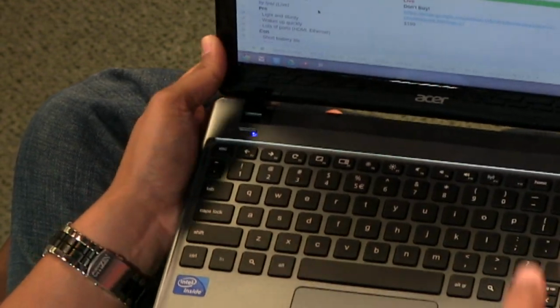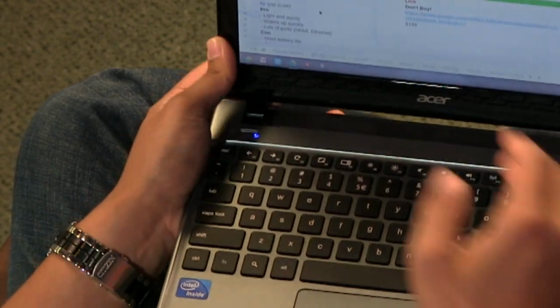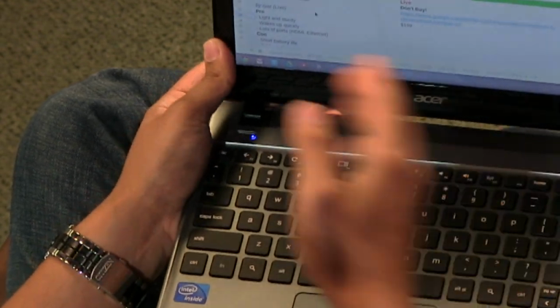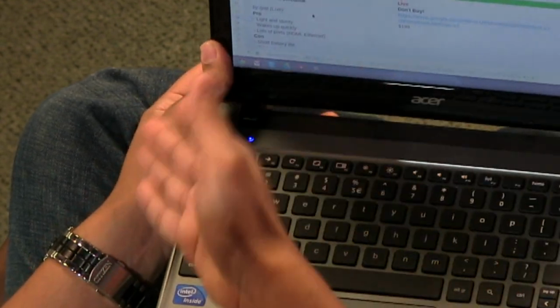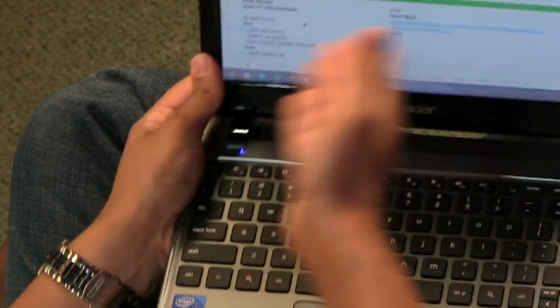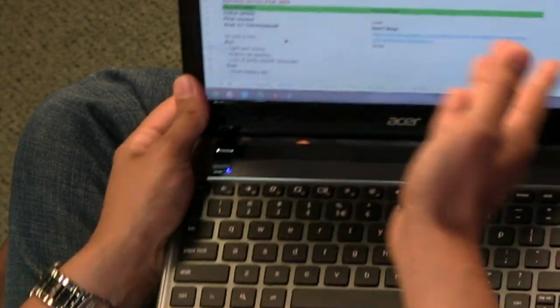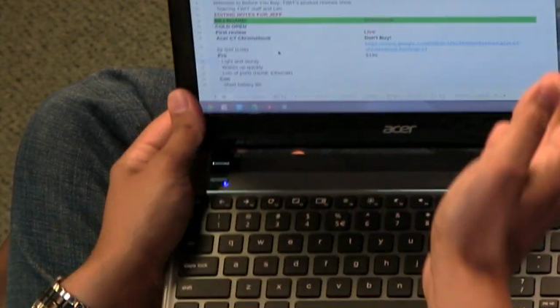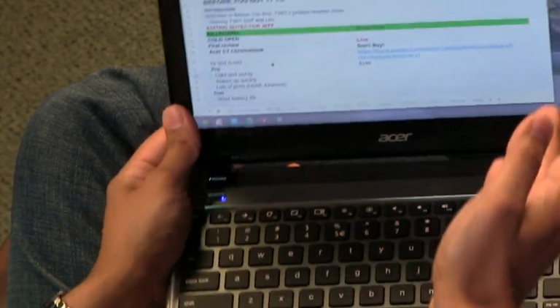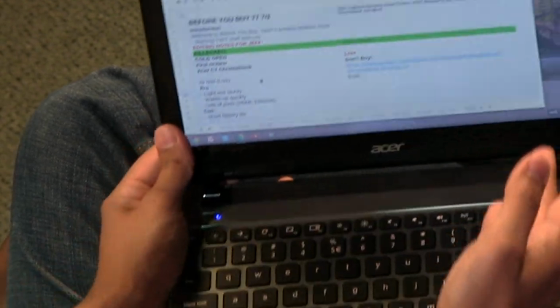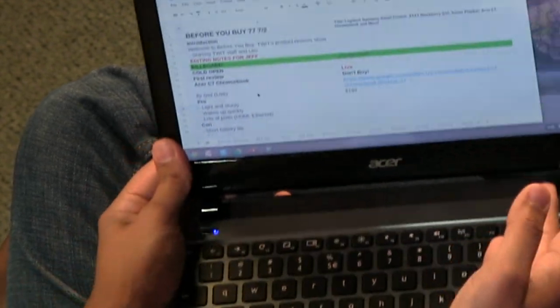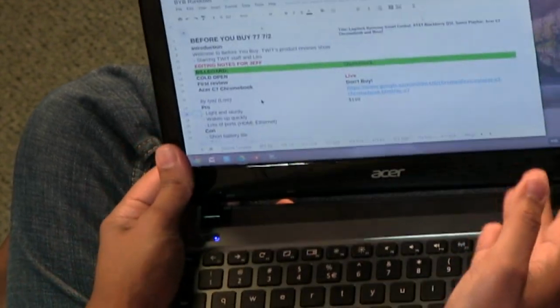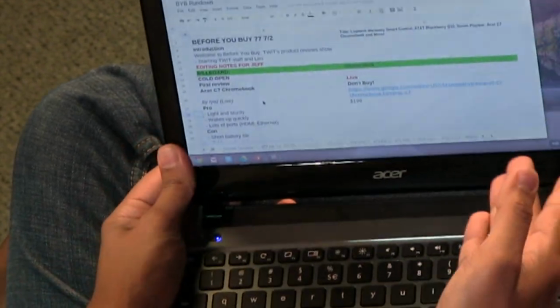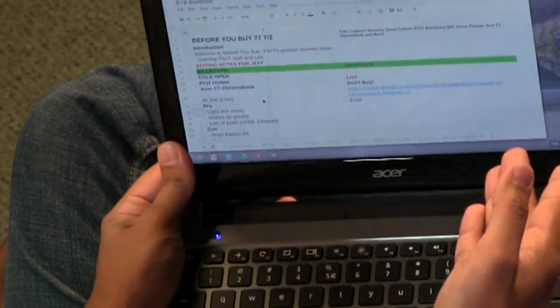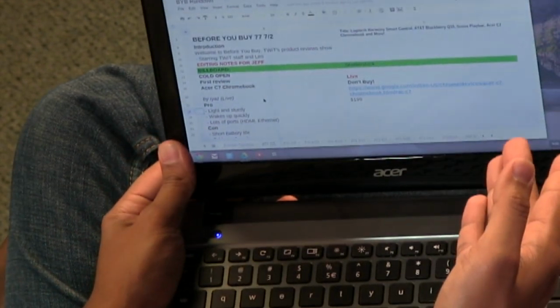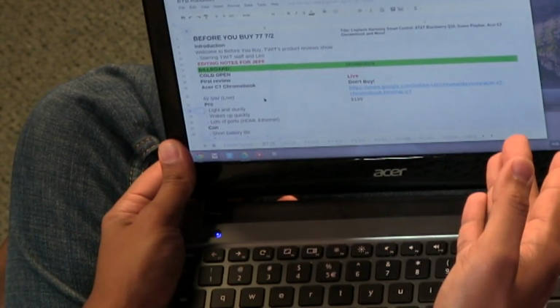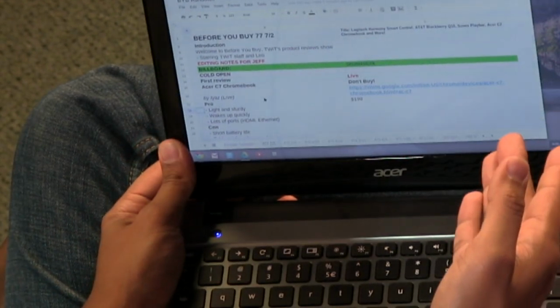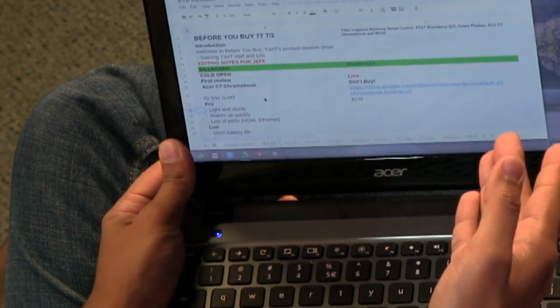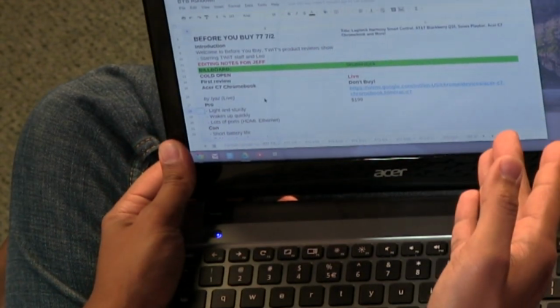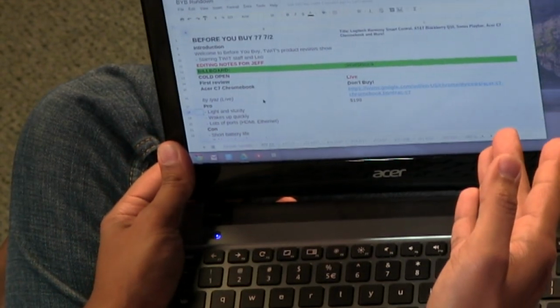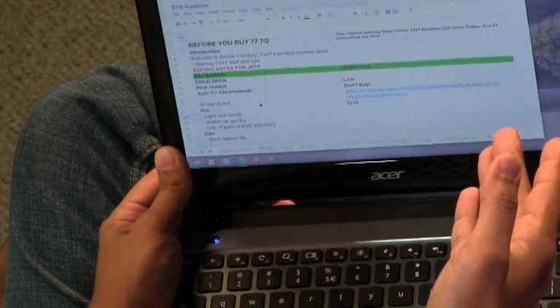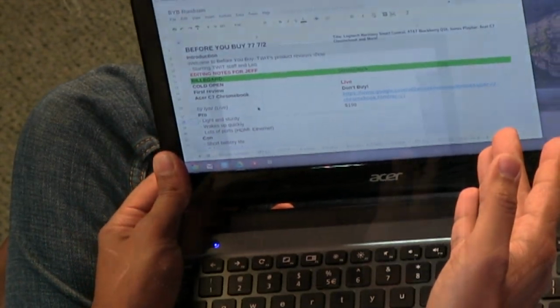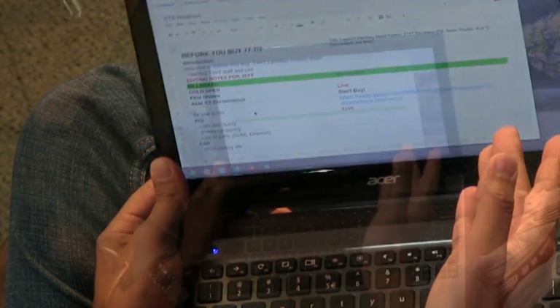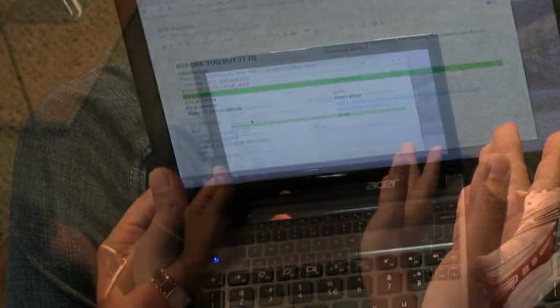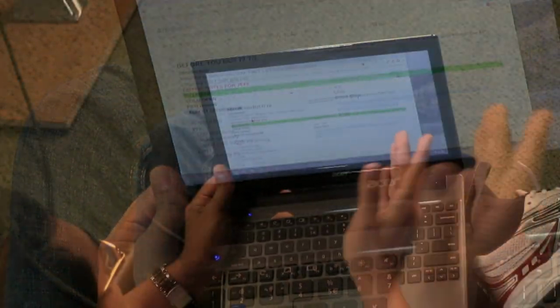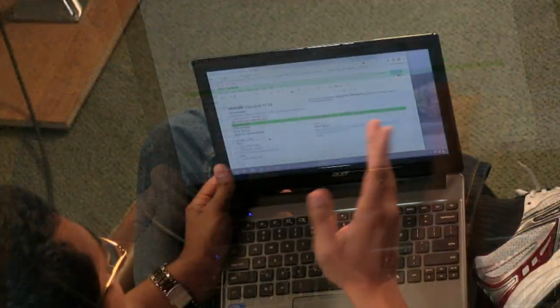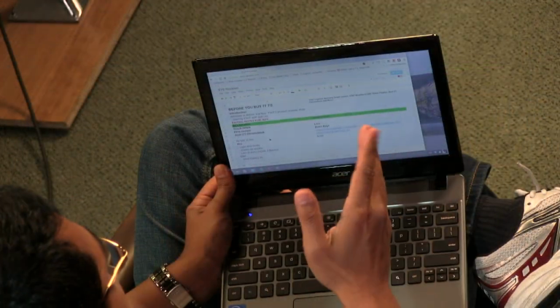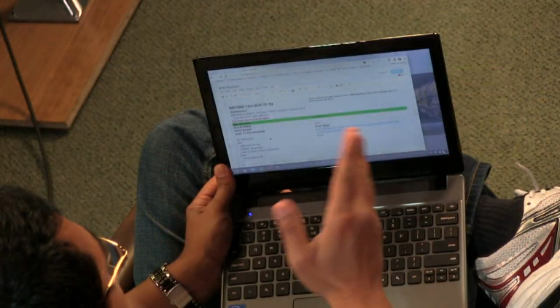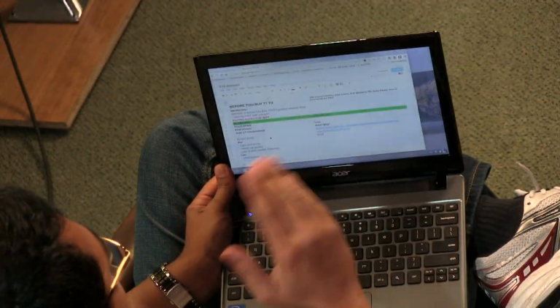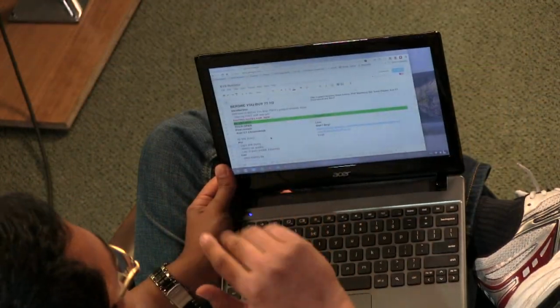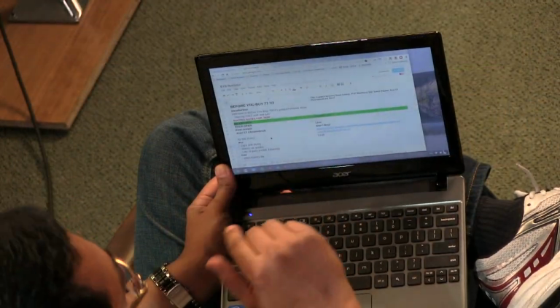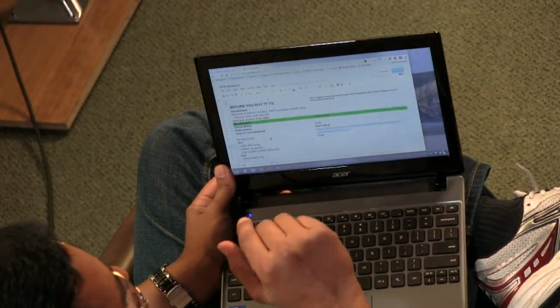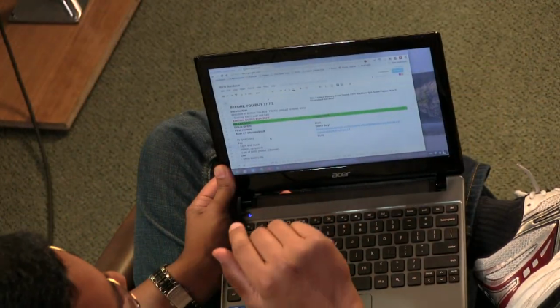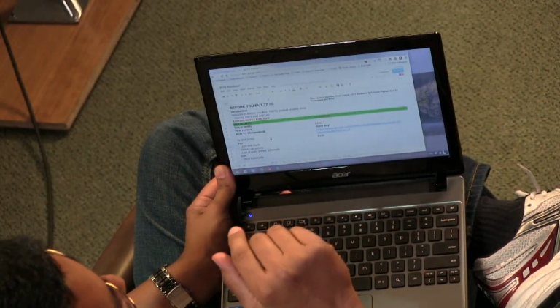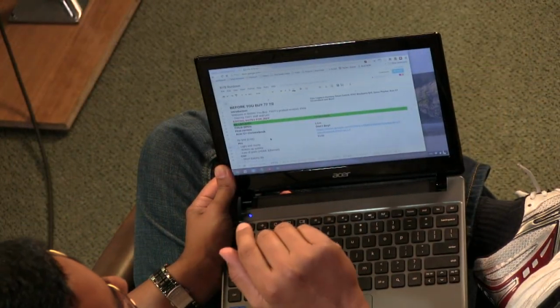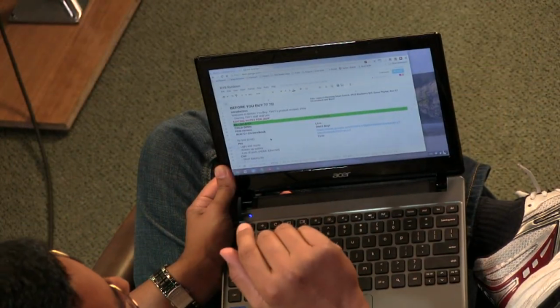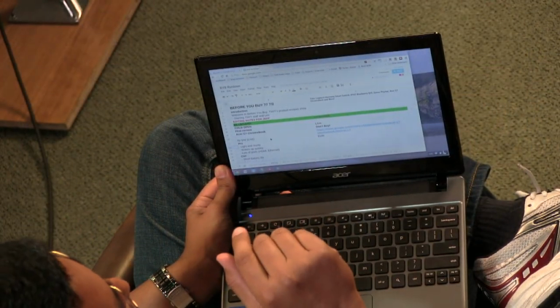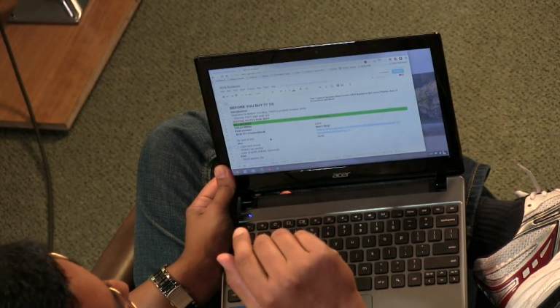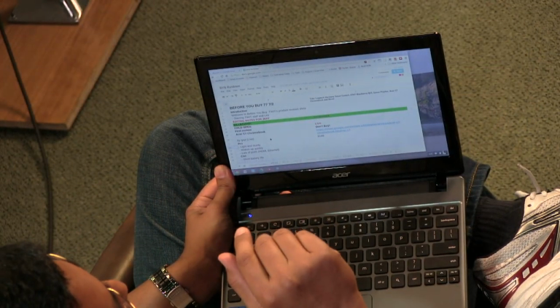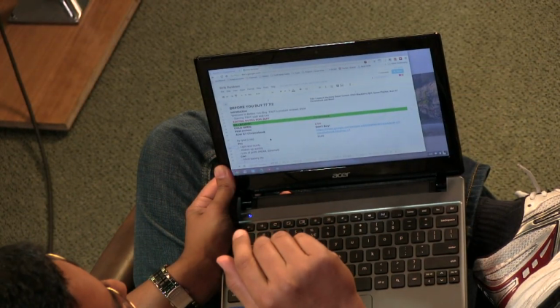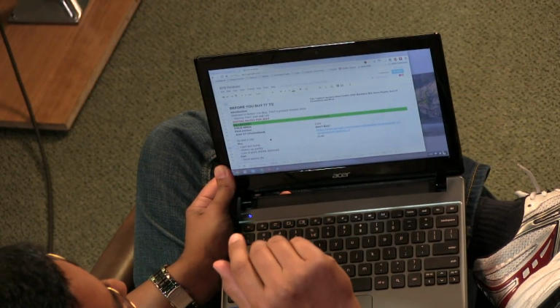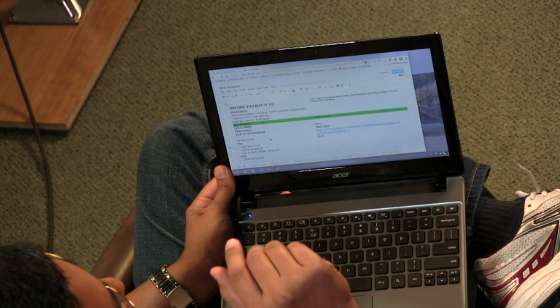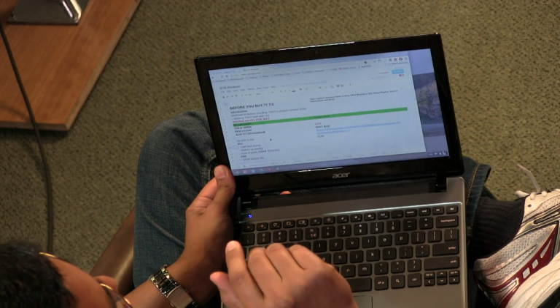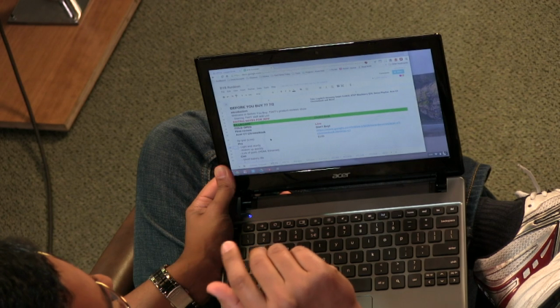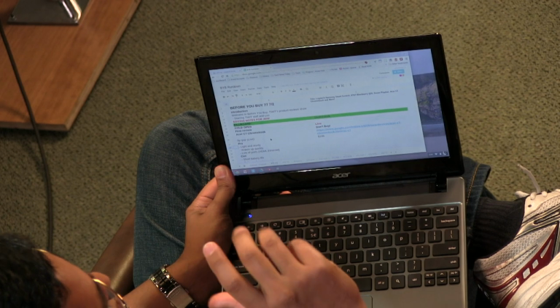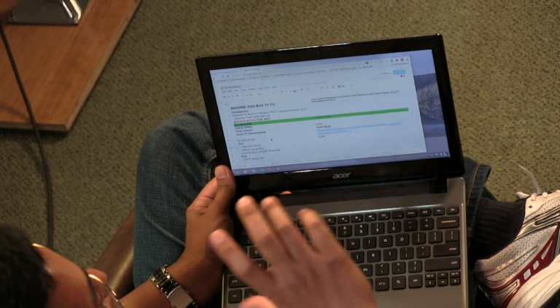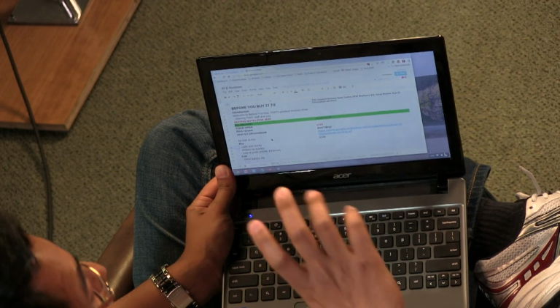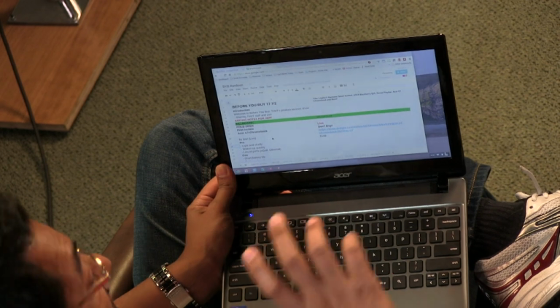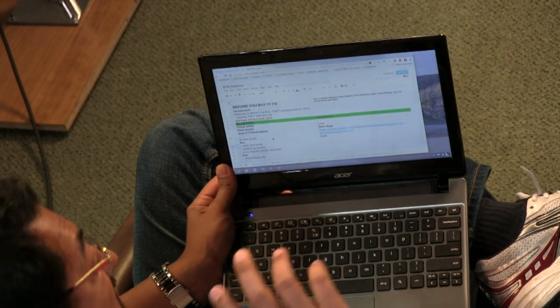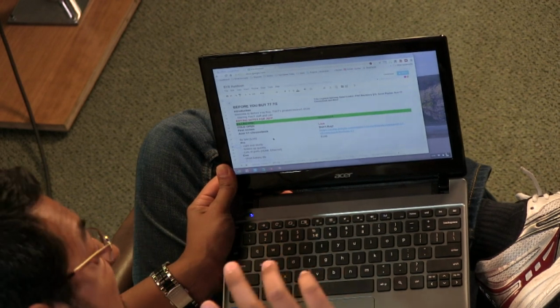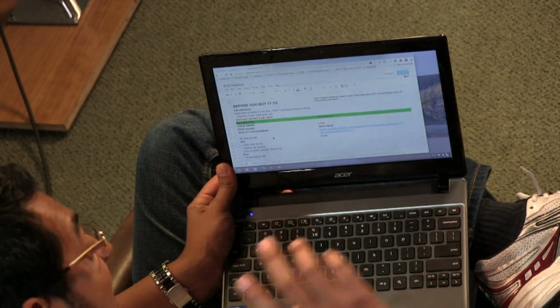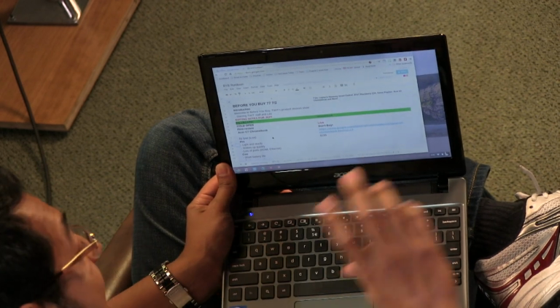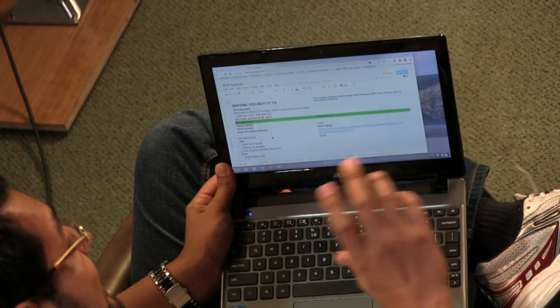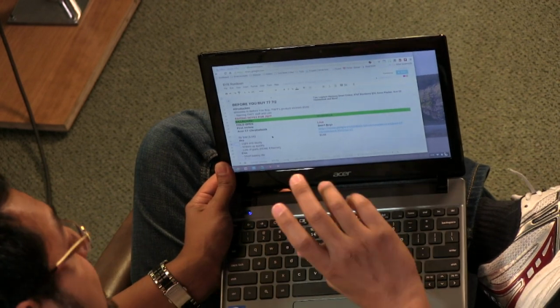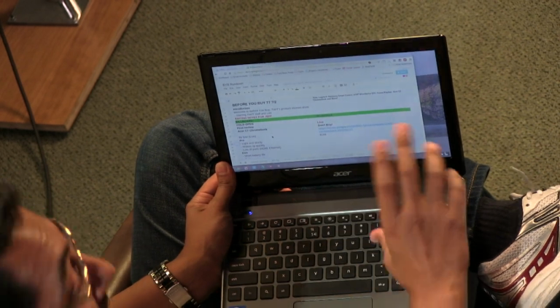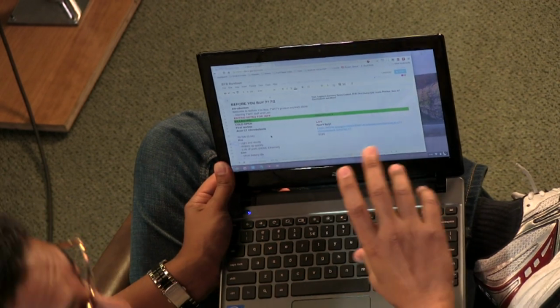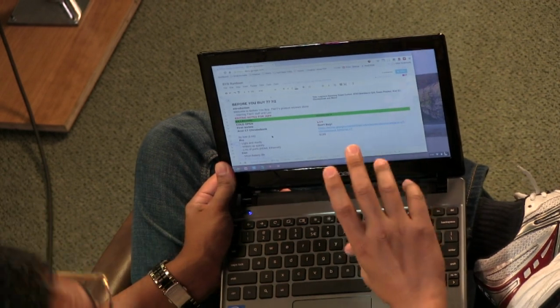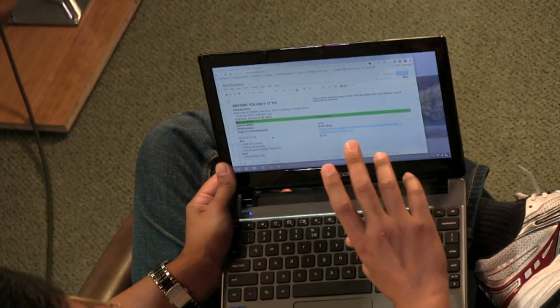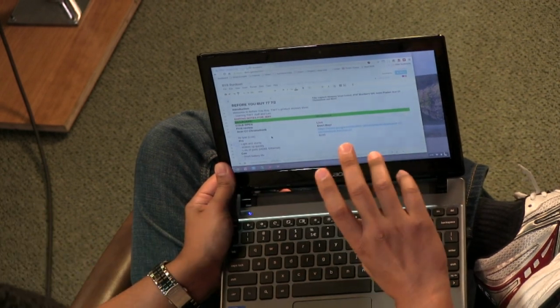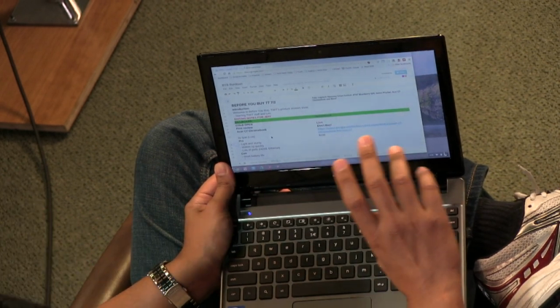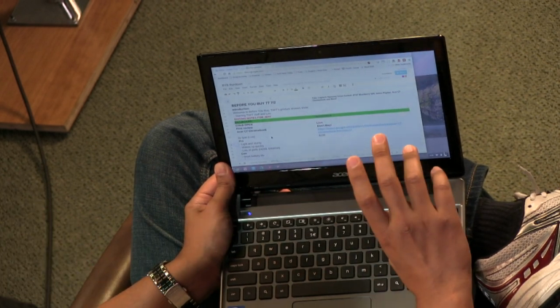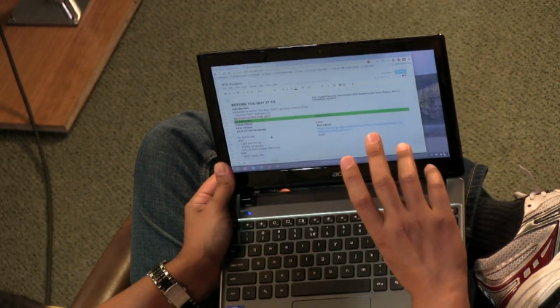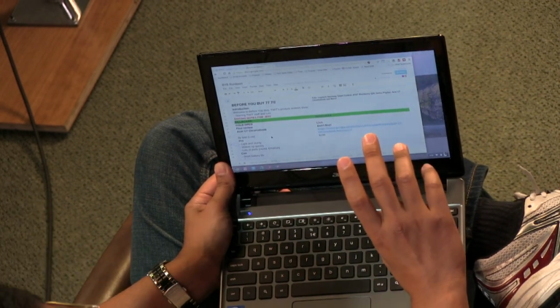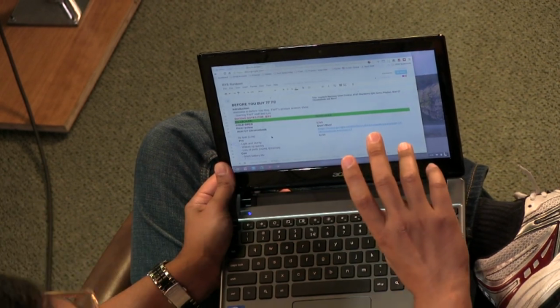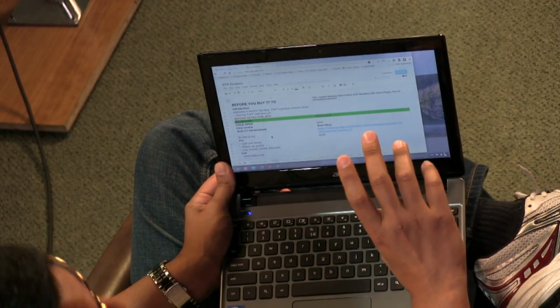The screen is 11.6 inches, and it's got a resolution of 1366 by 768, so it's nicely packed for a small screen.